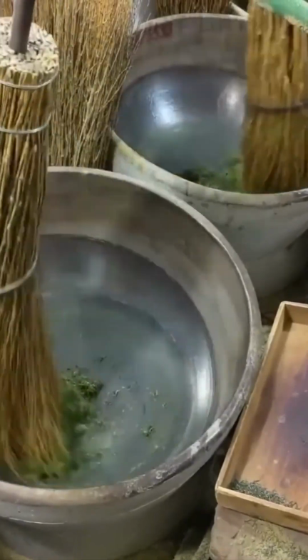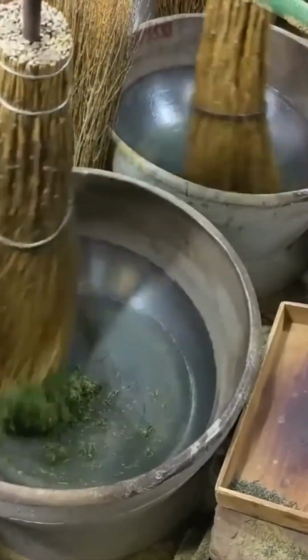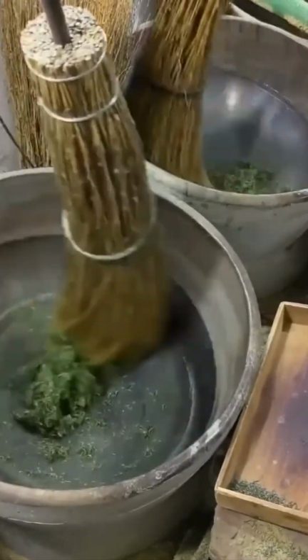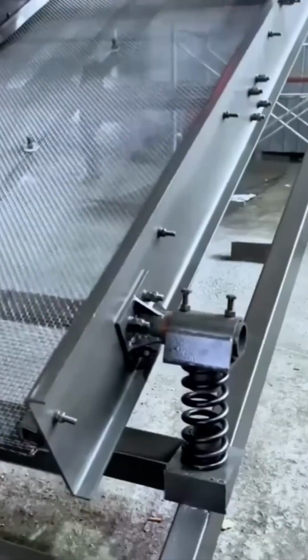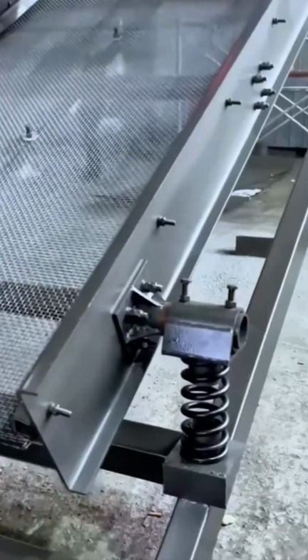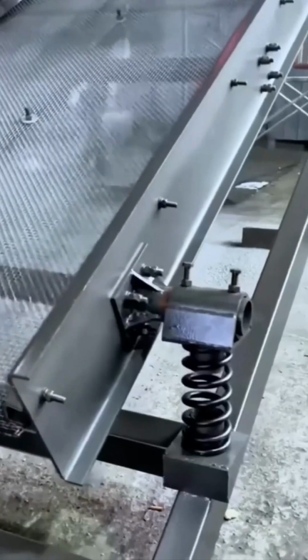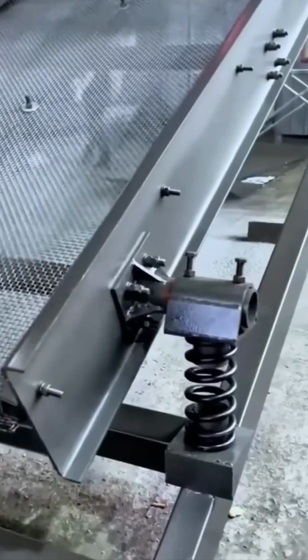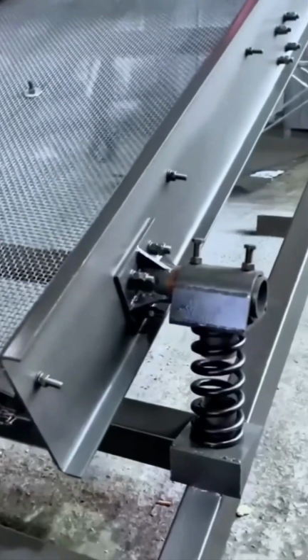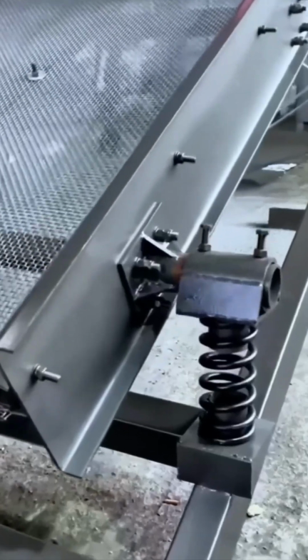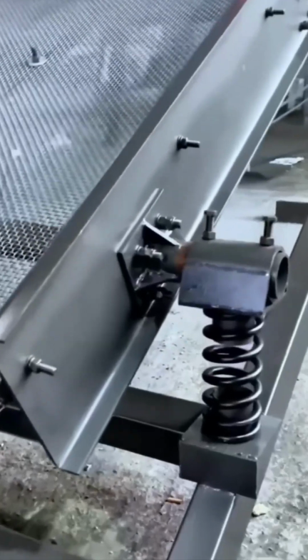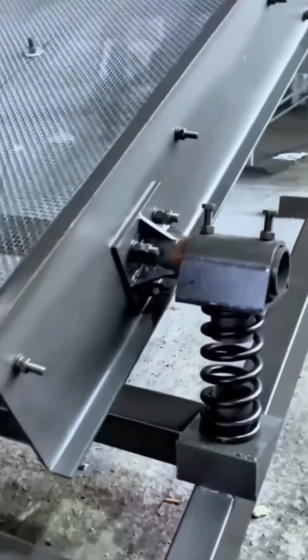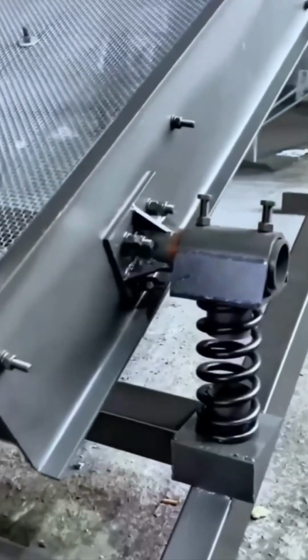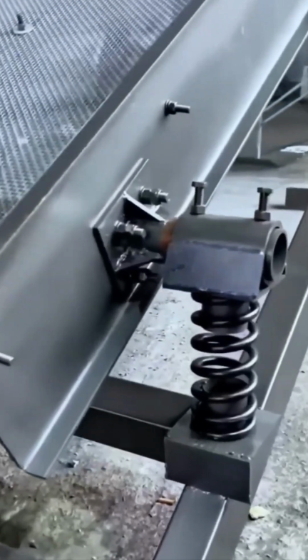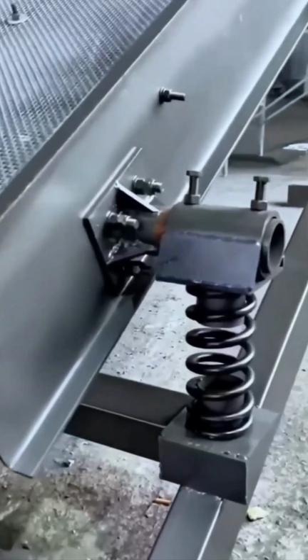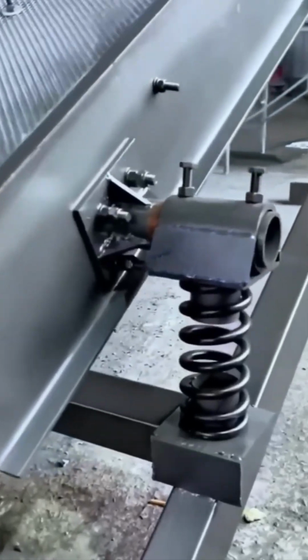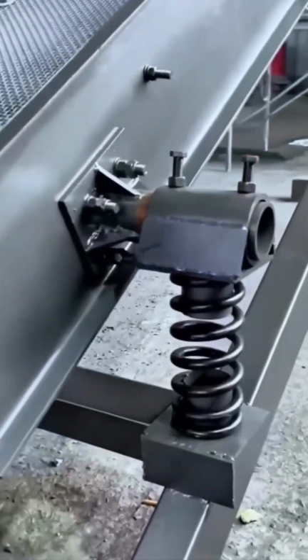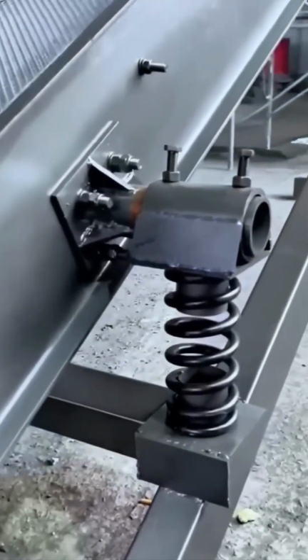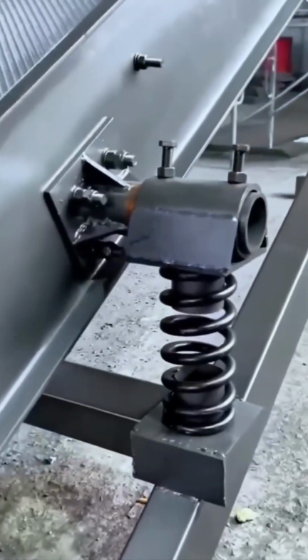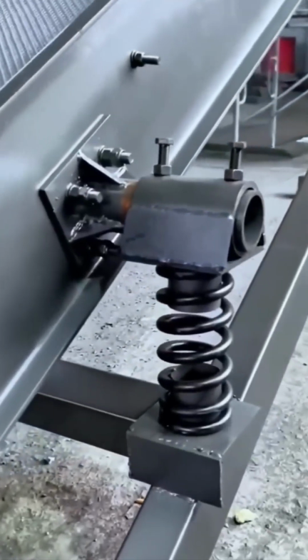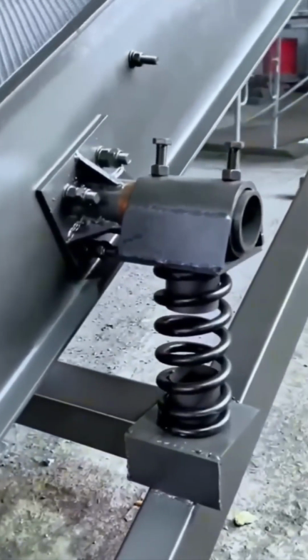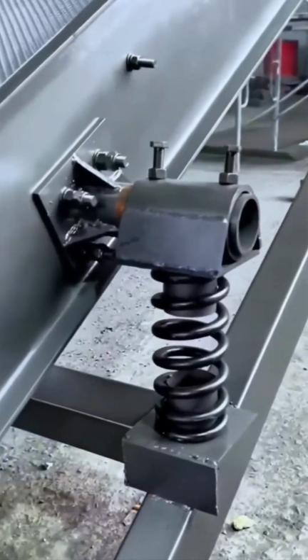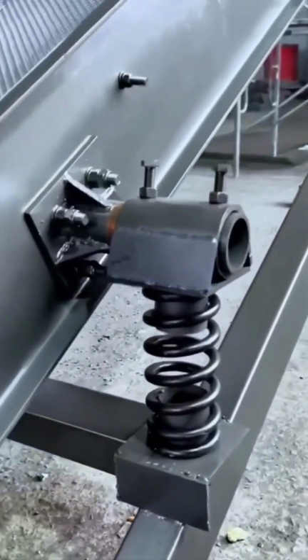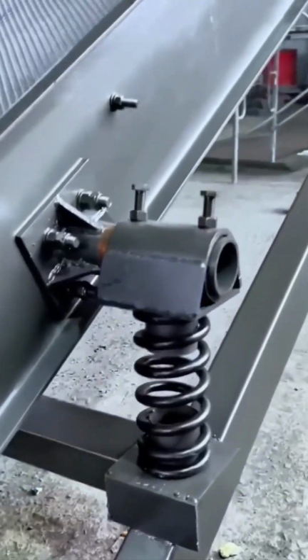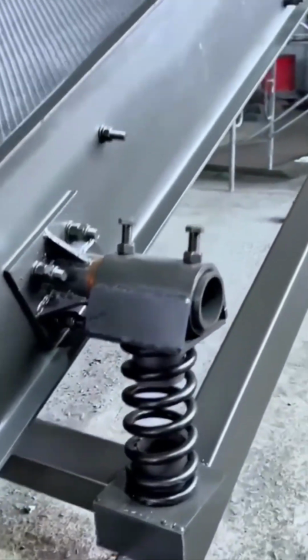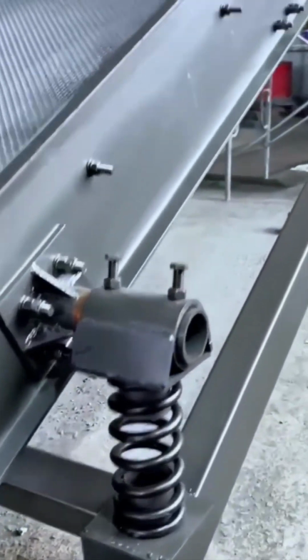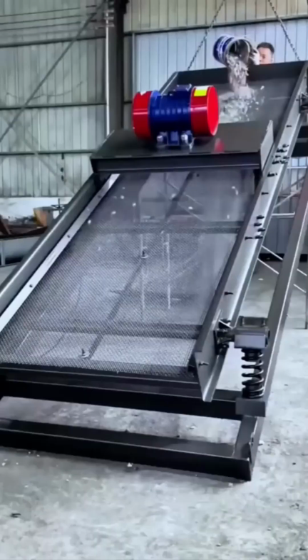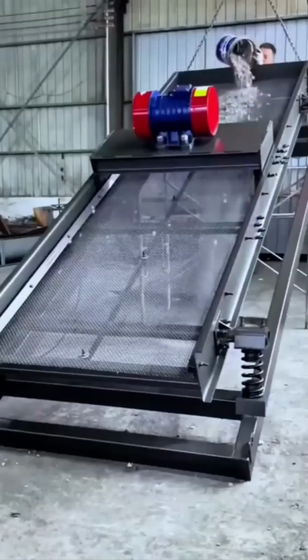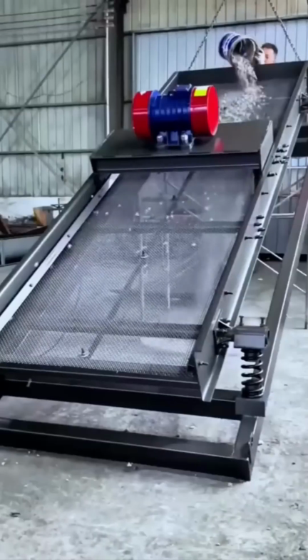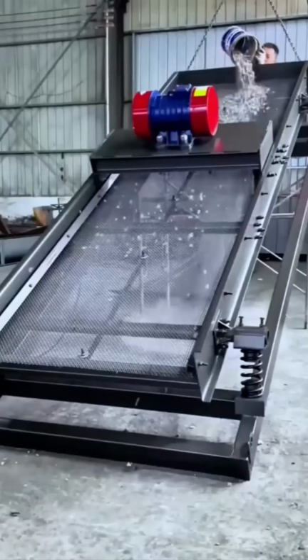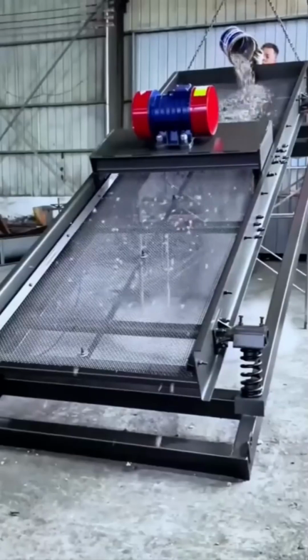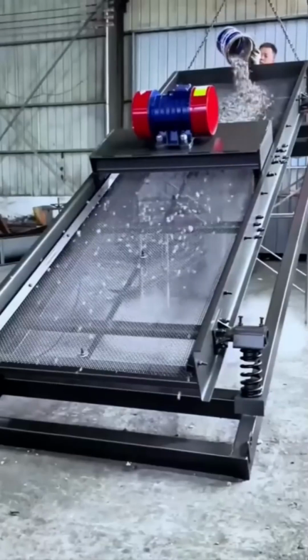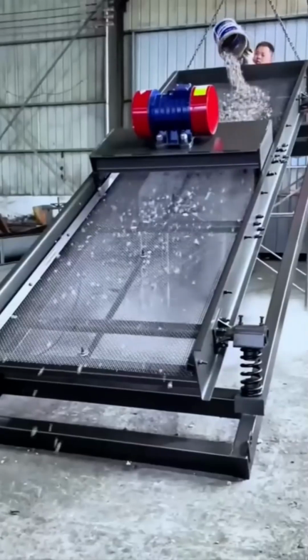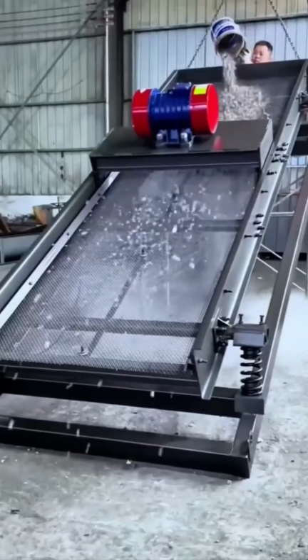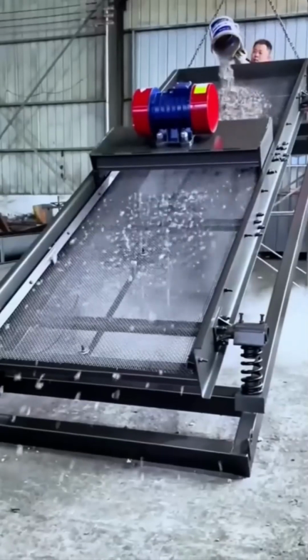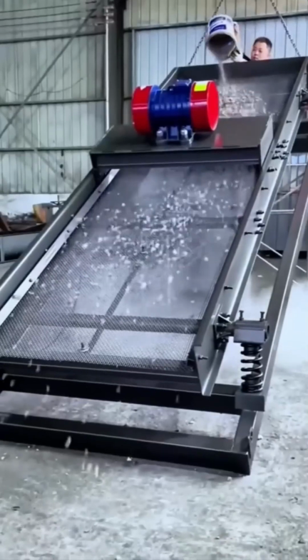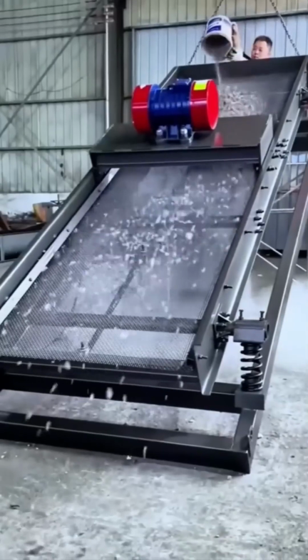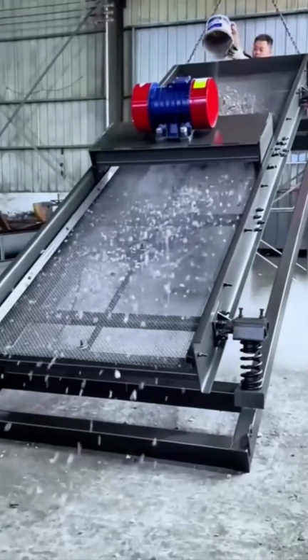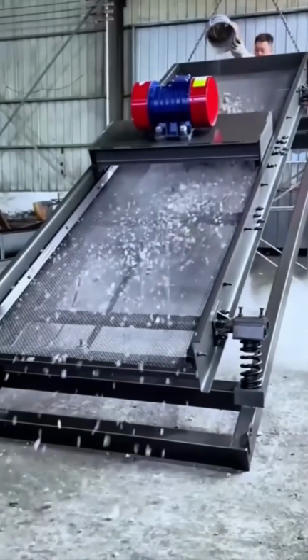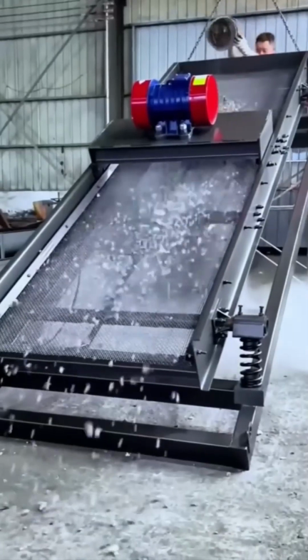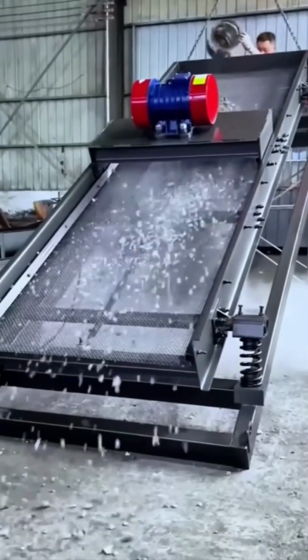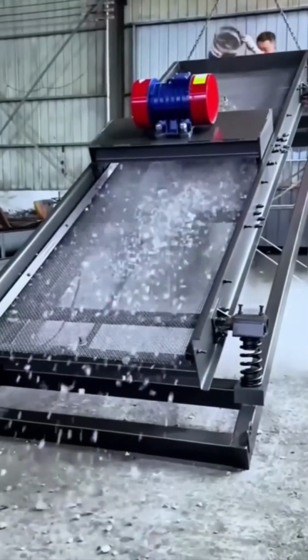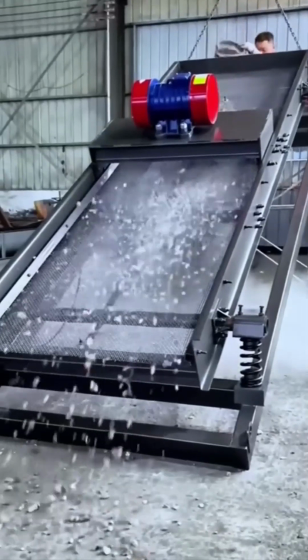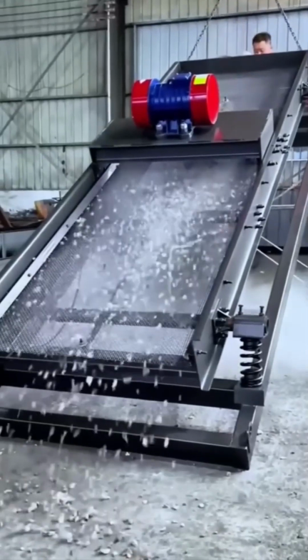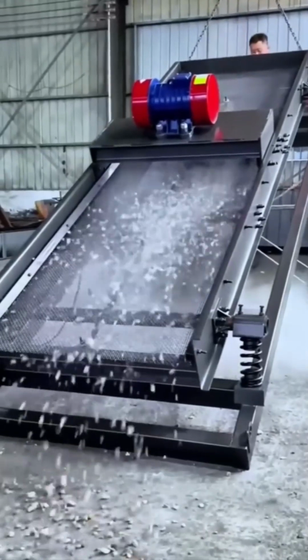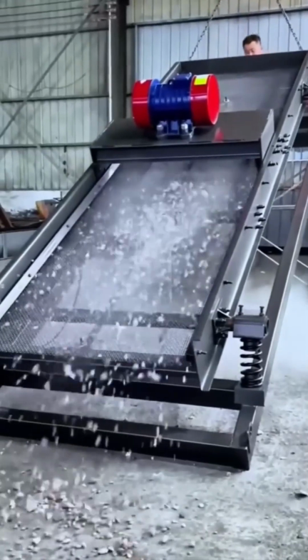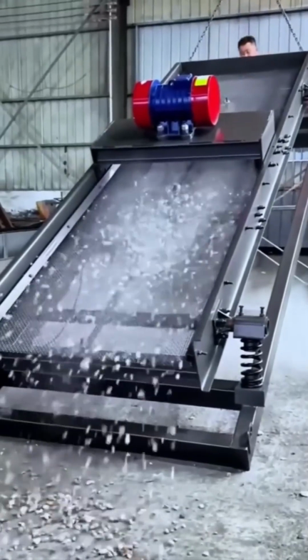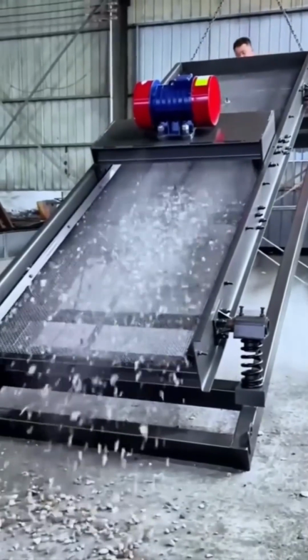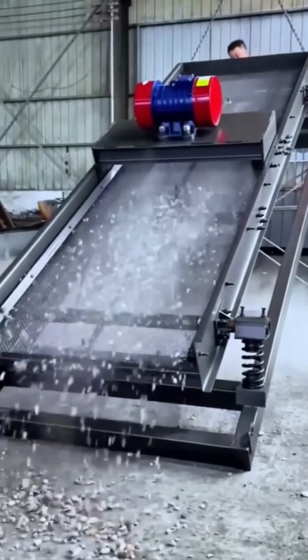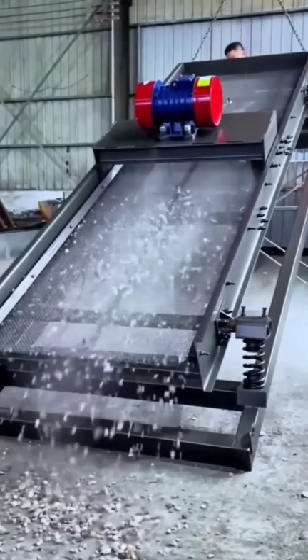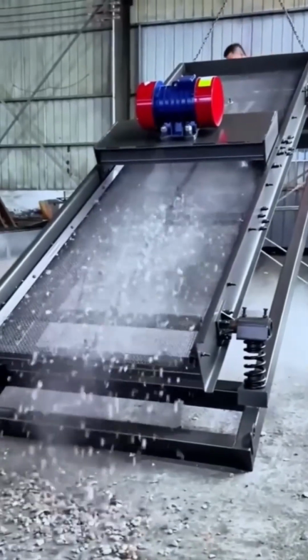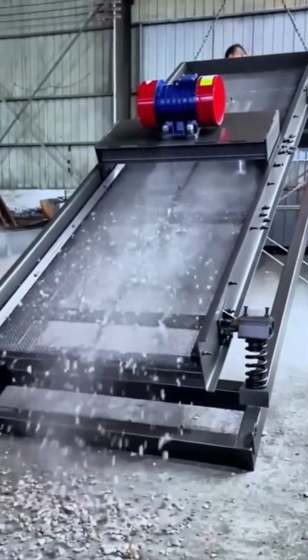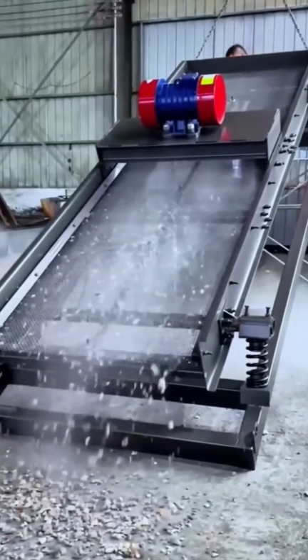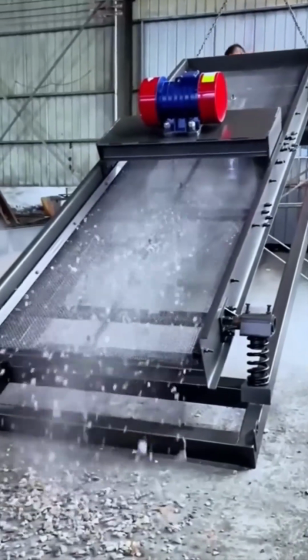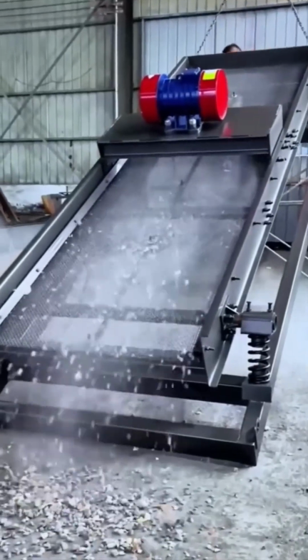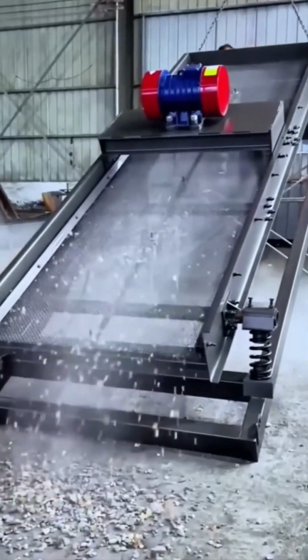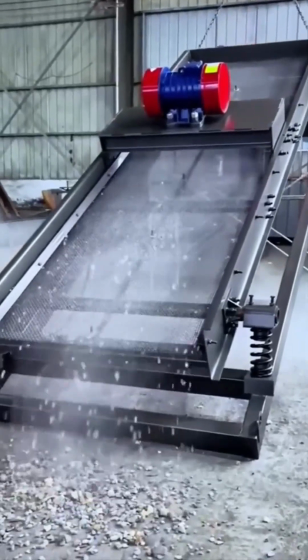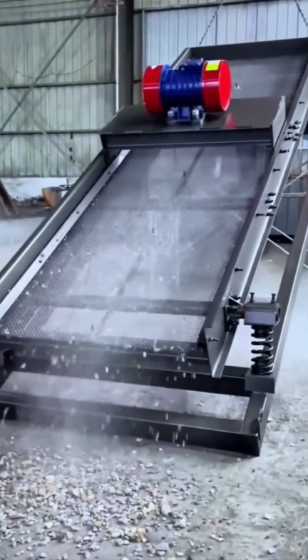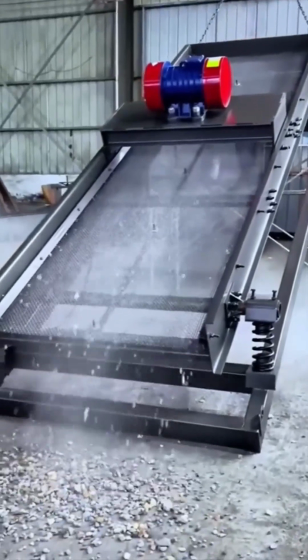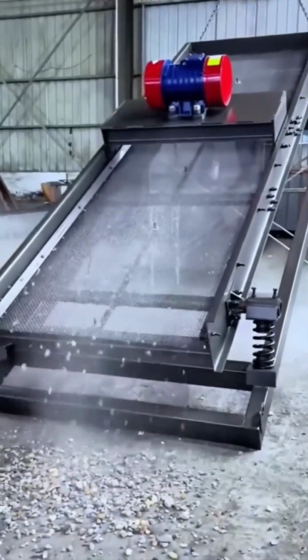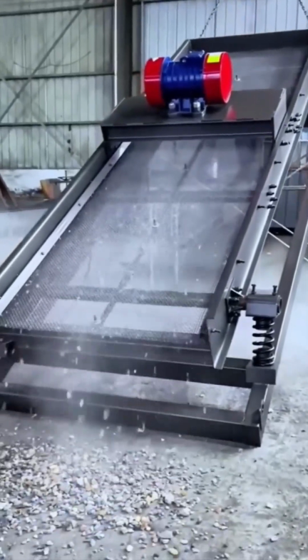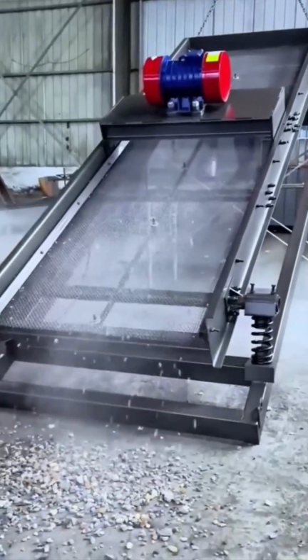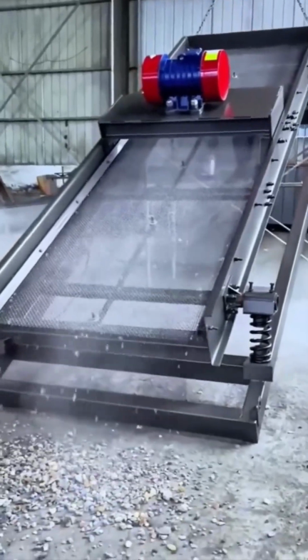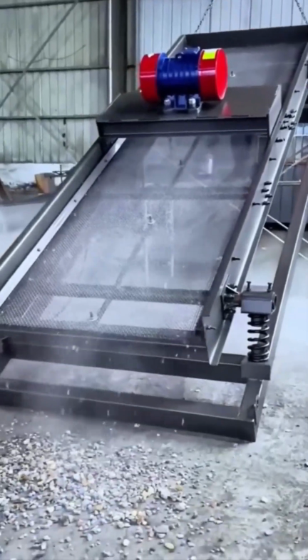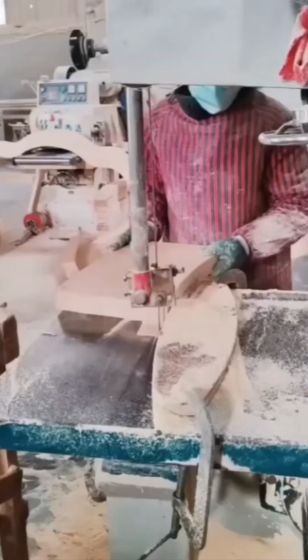The sifter shakes and rumbles, sorting particles with all the grace of a bartender shaking a martini. Industrial style.